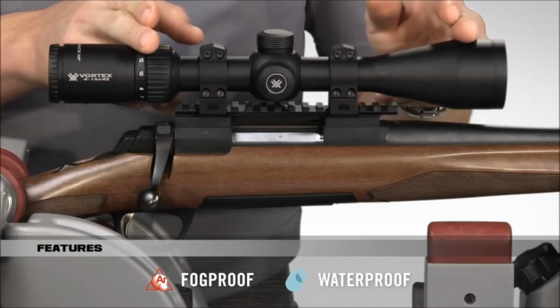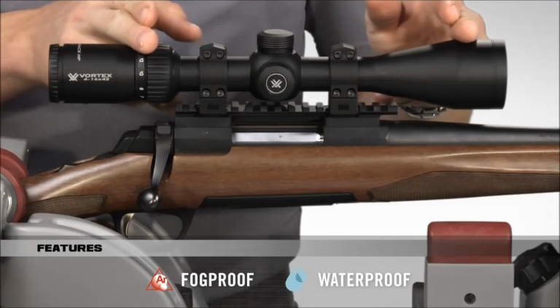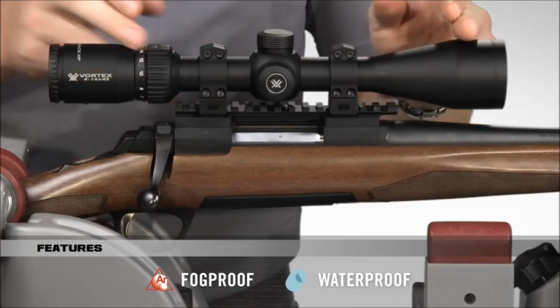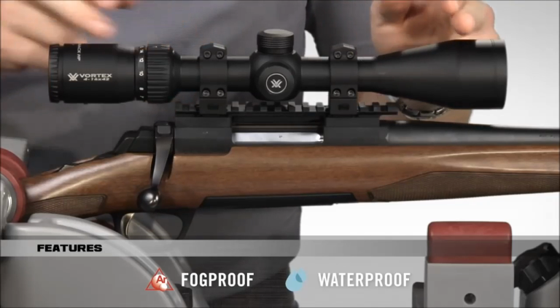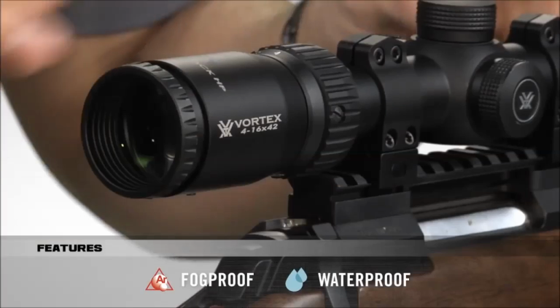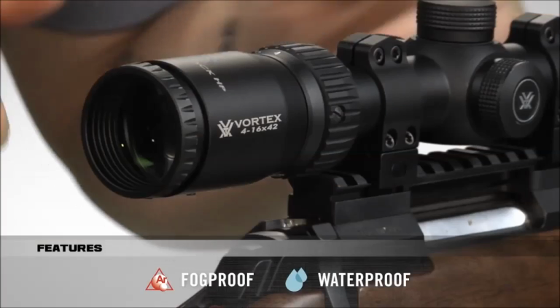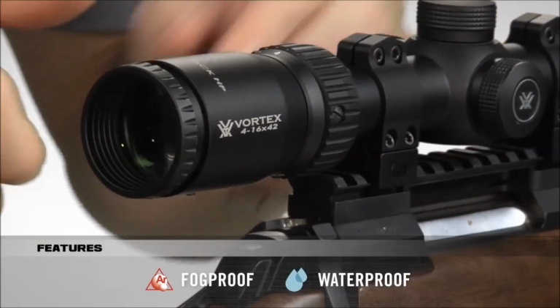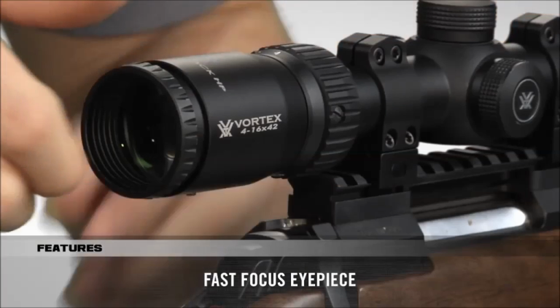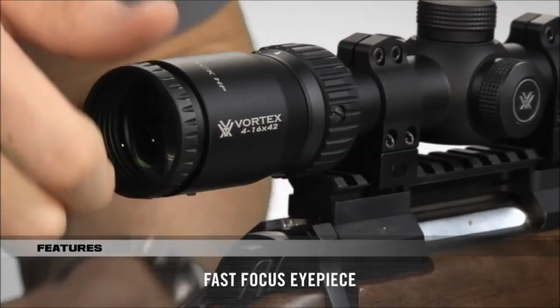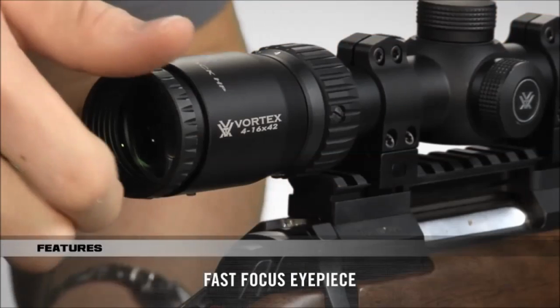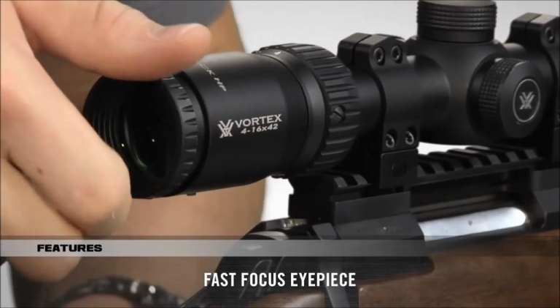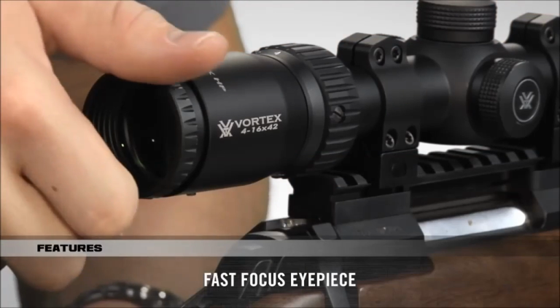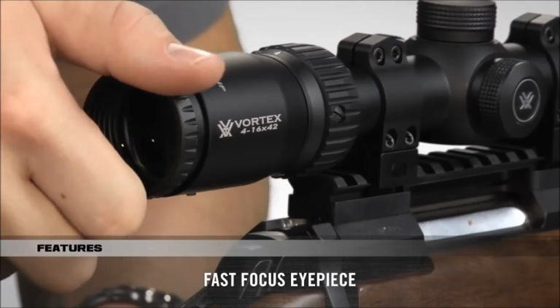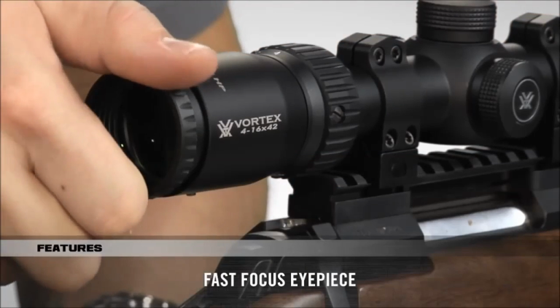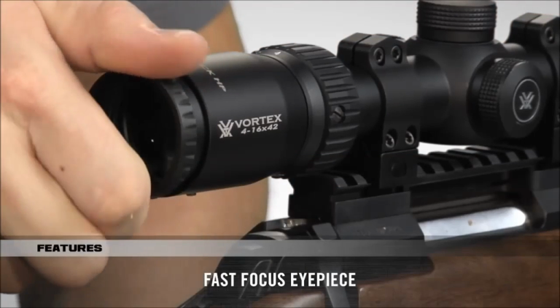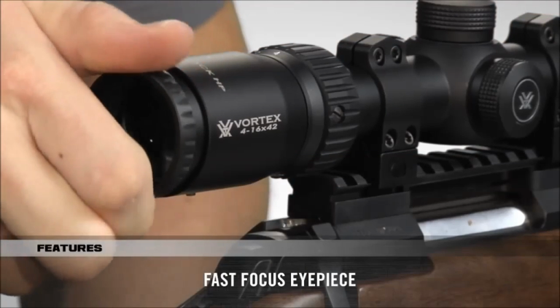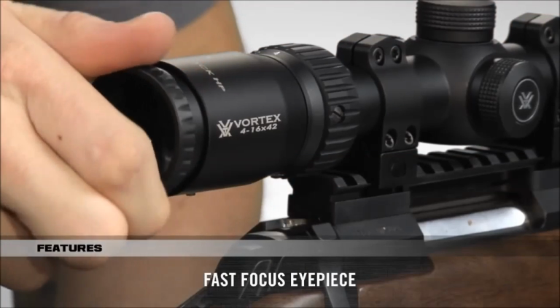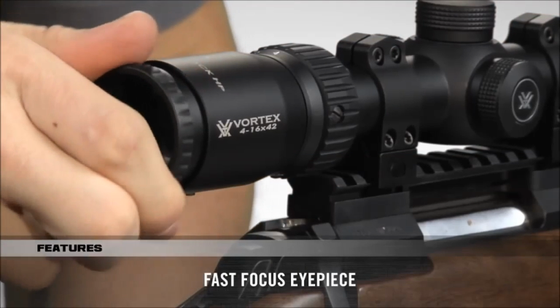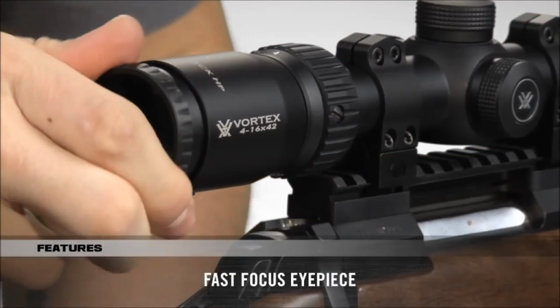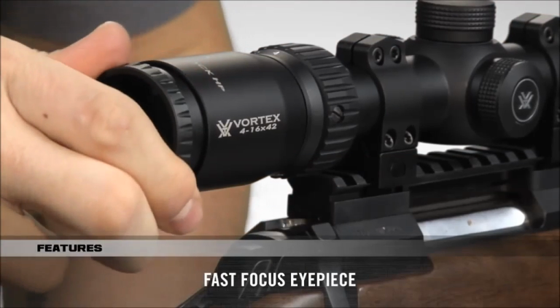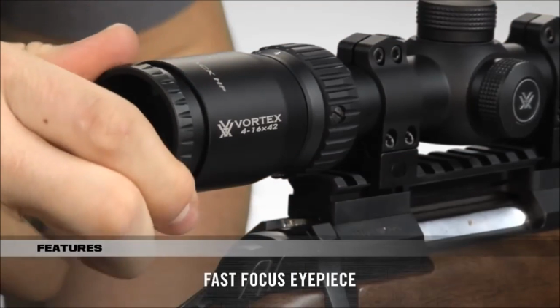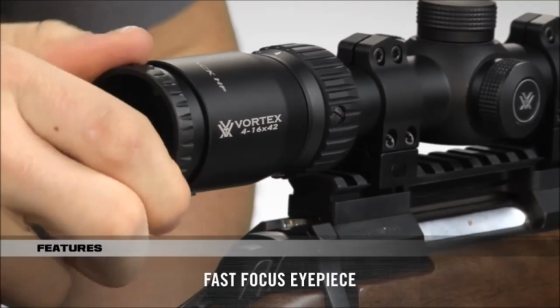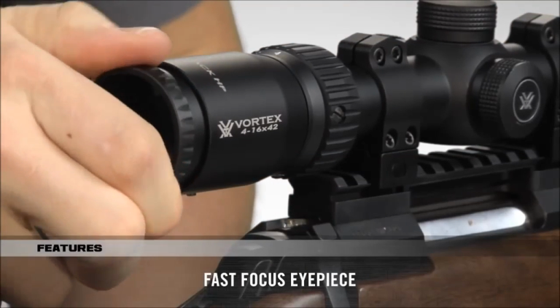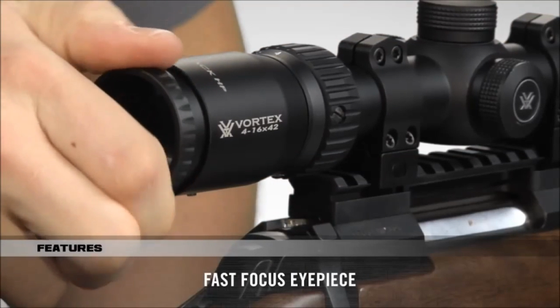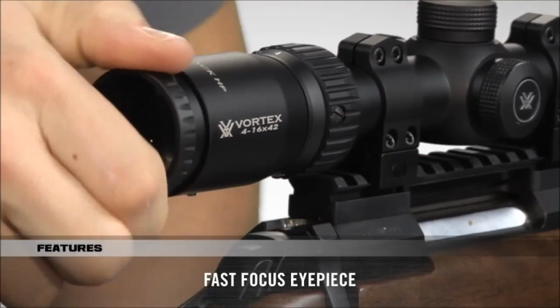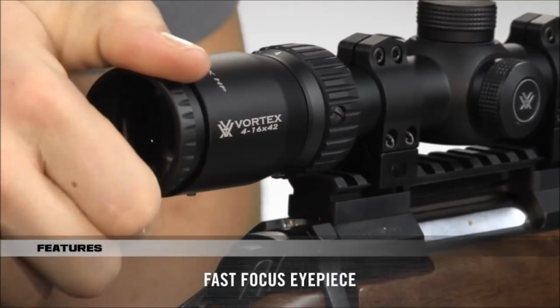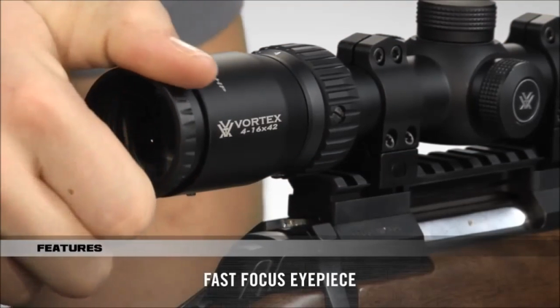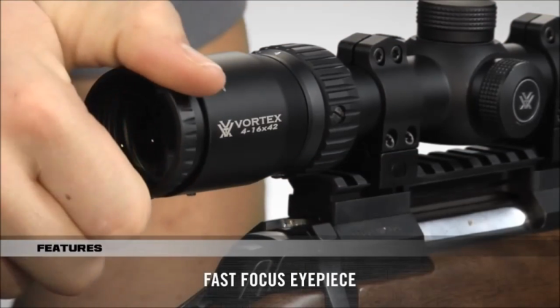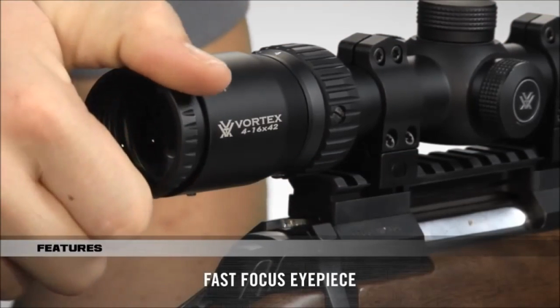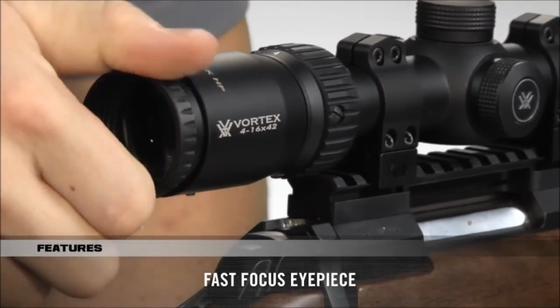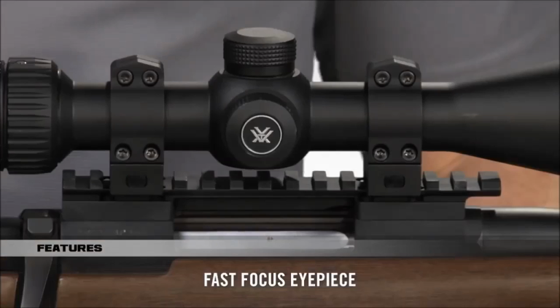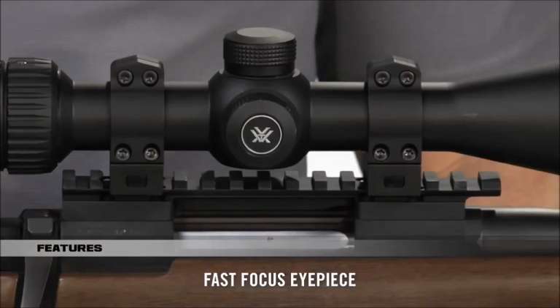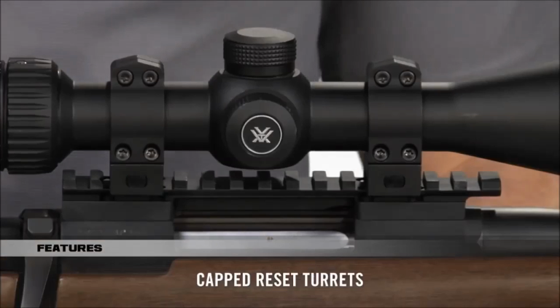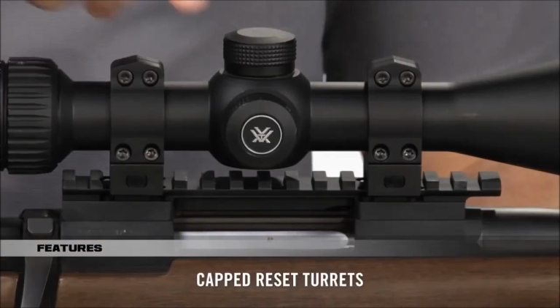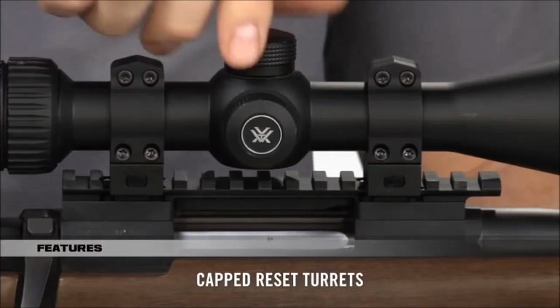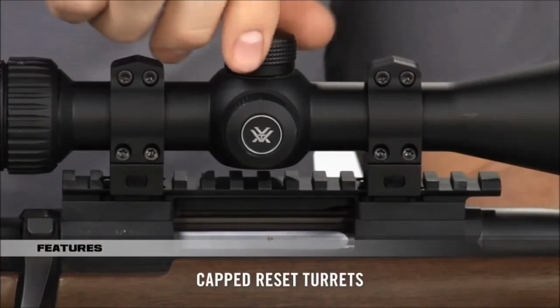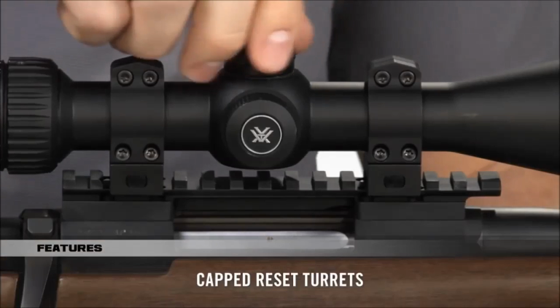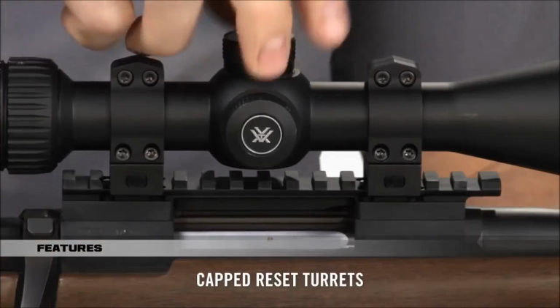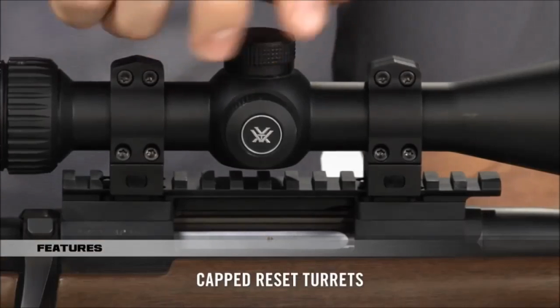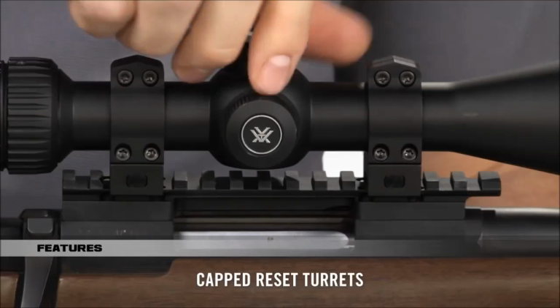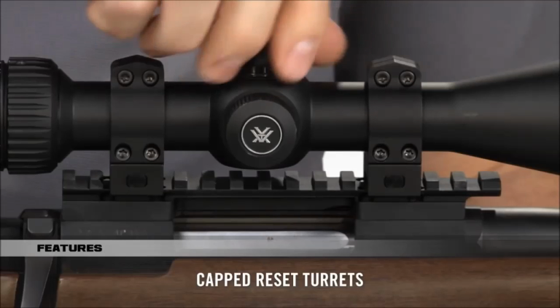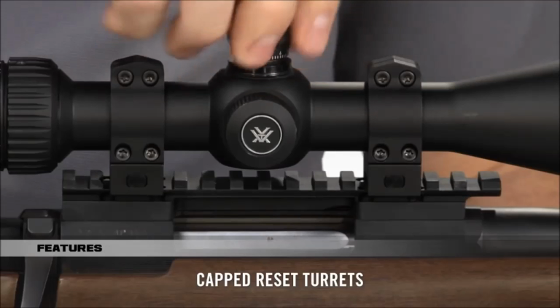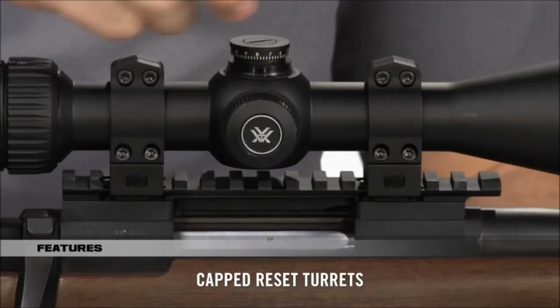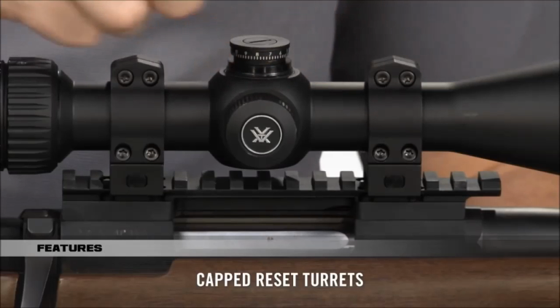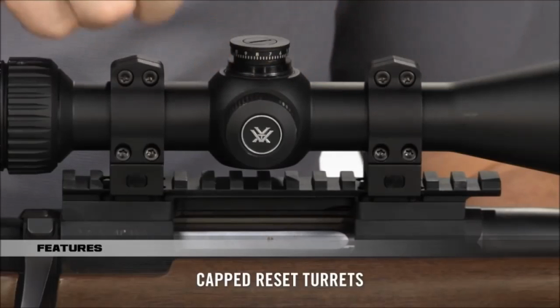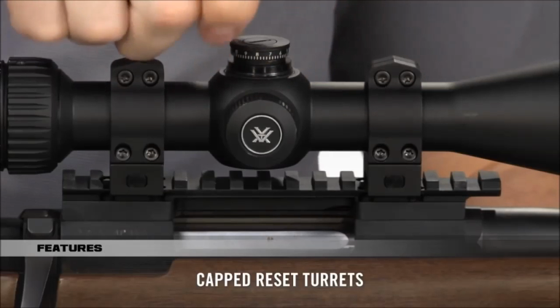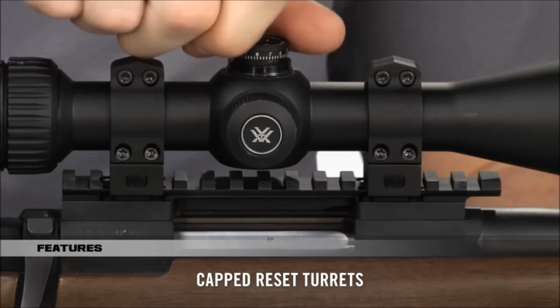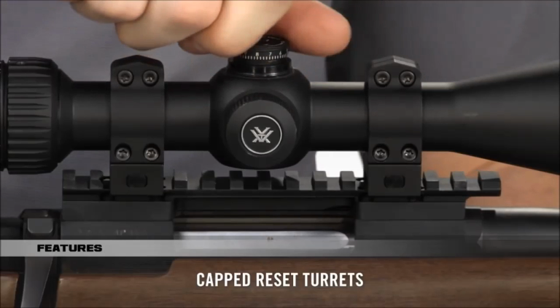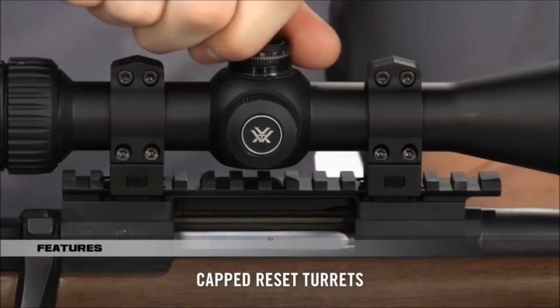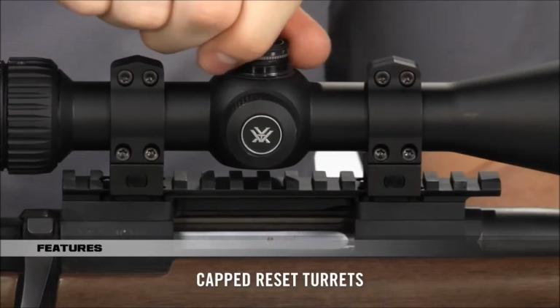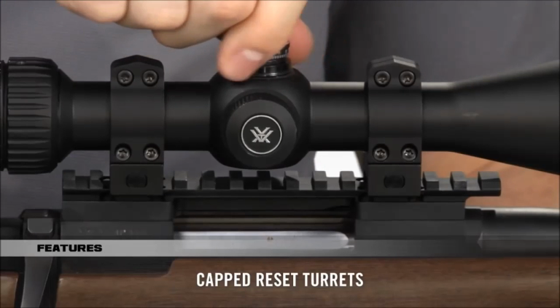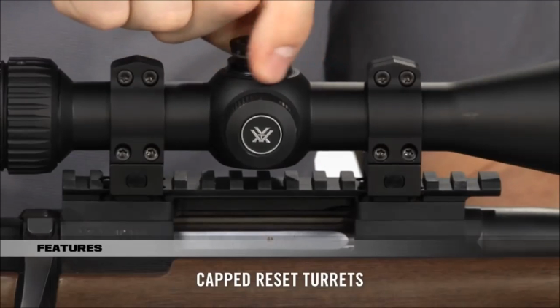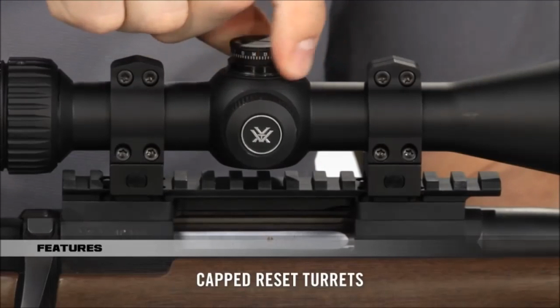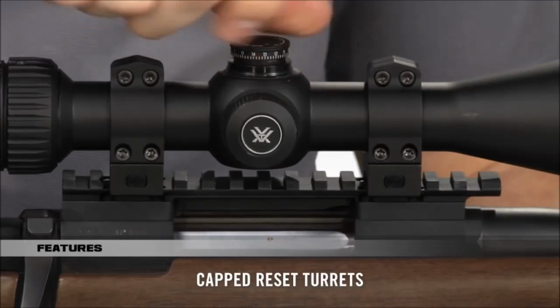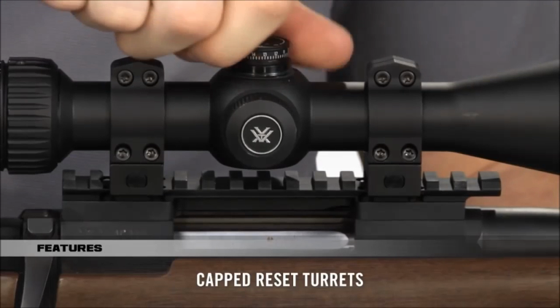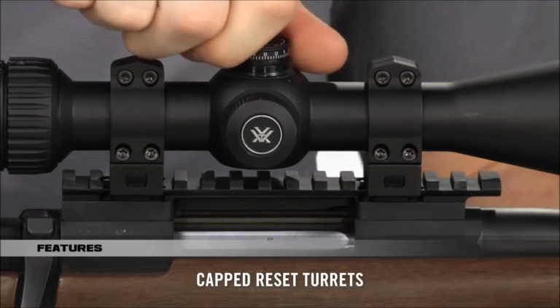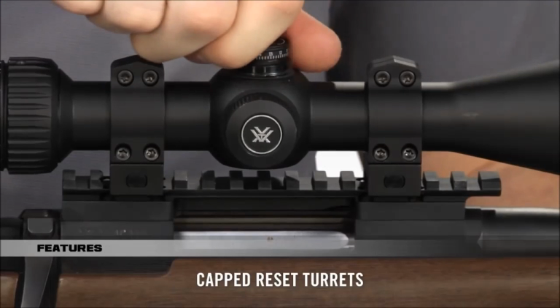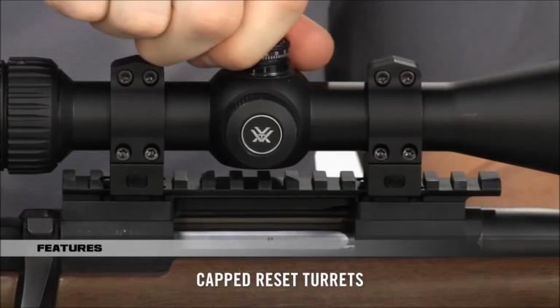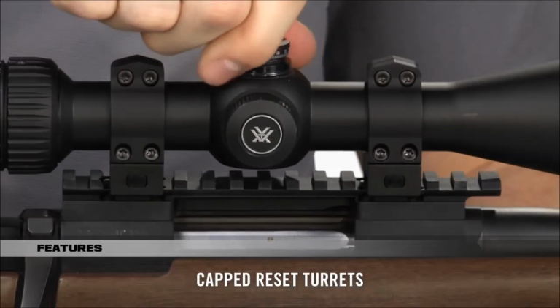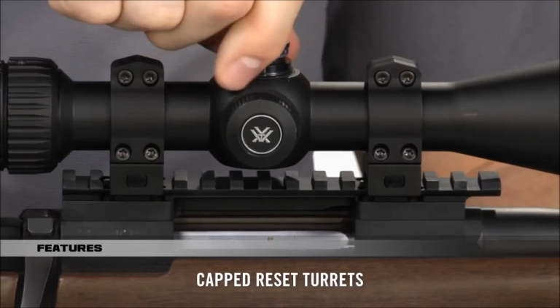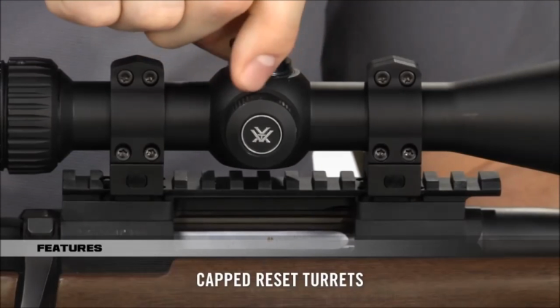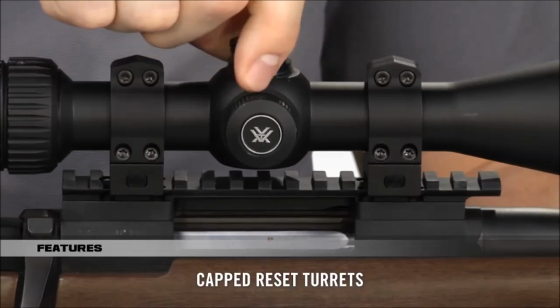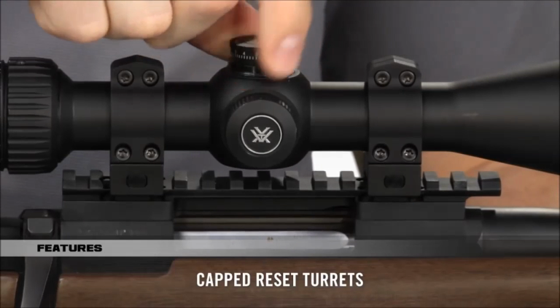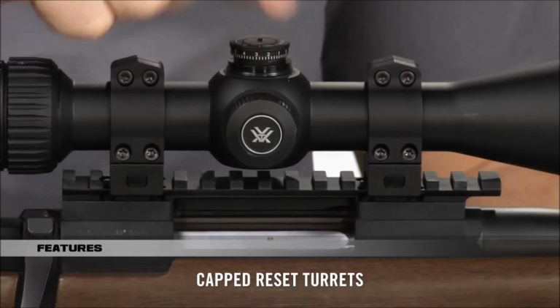A fast-focus eyepiece brings the reticle into sharp focus, and the finger-adjustable cap turrets can be reset to zero after sighting in.